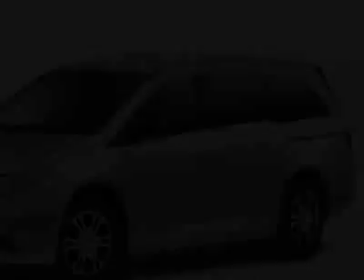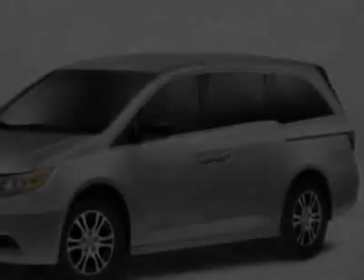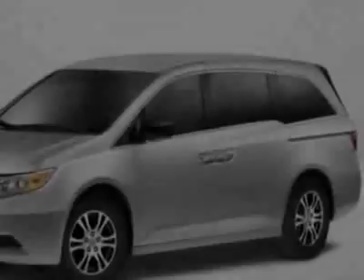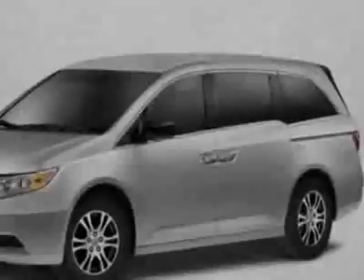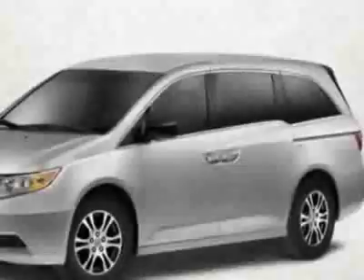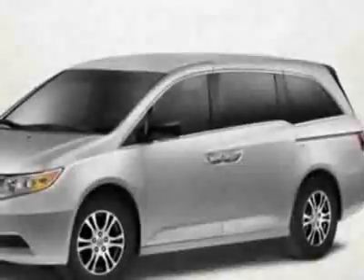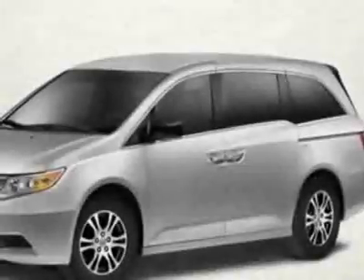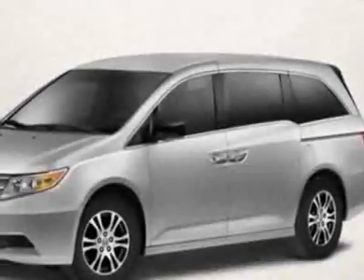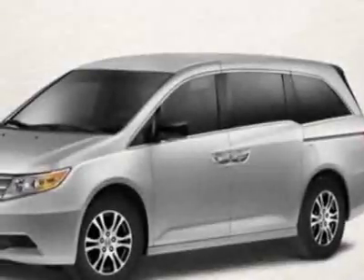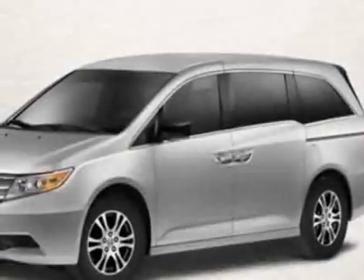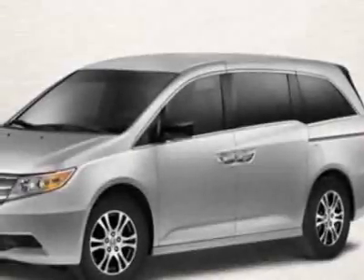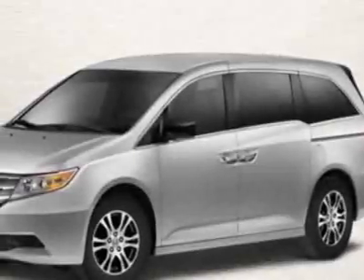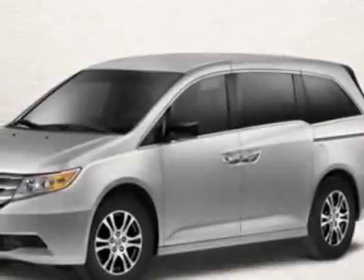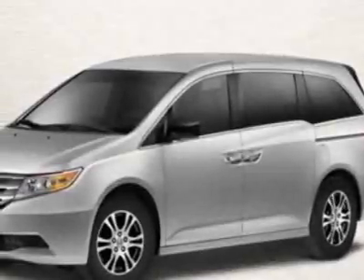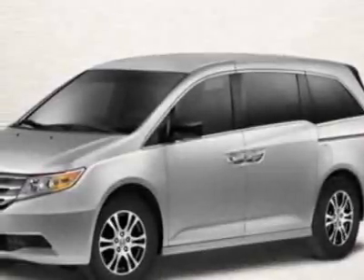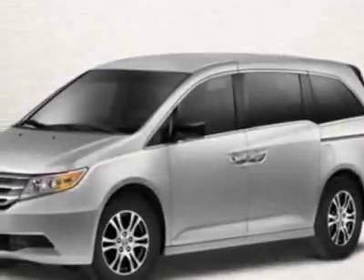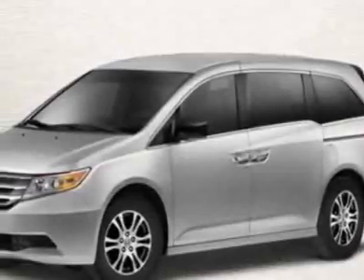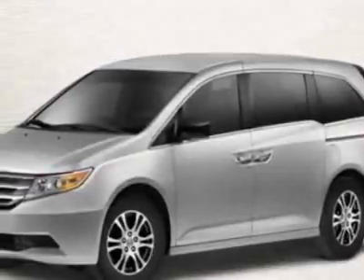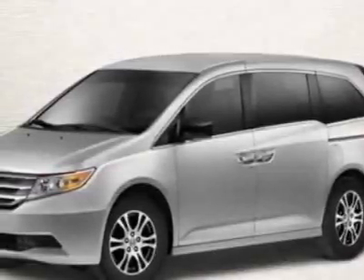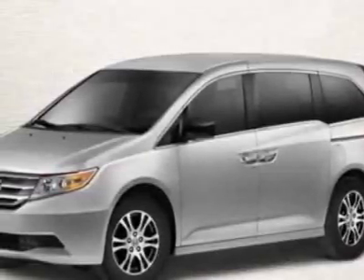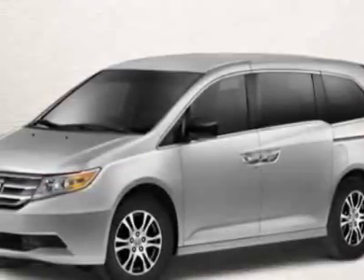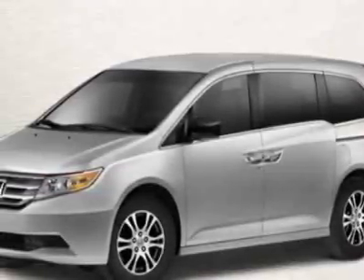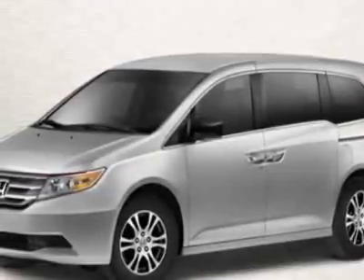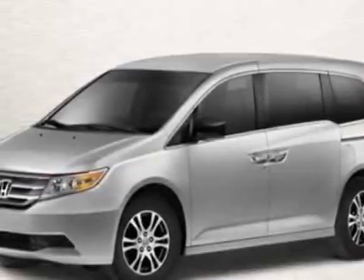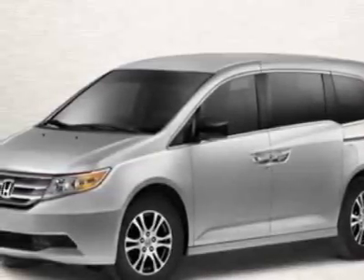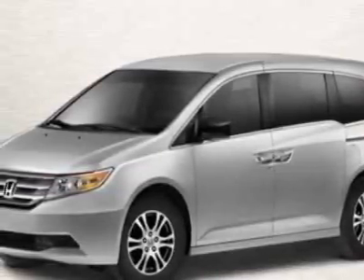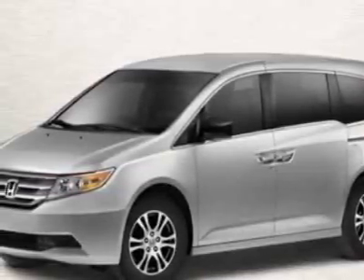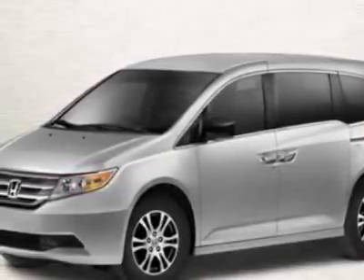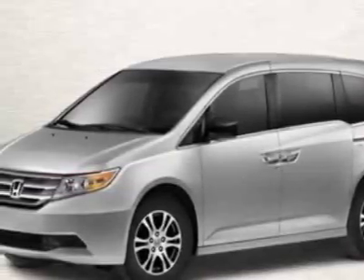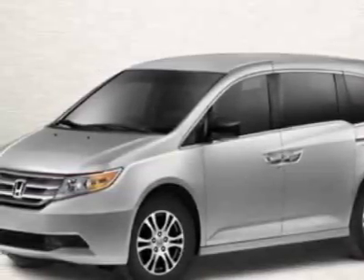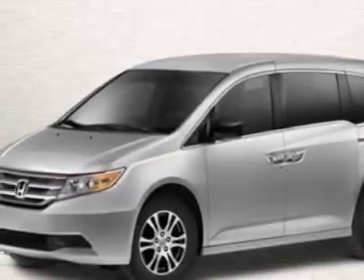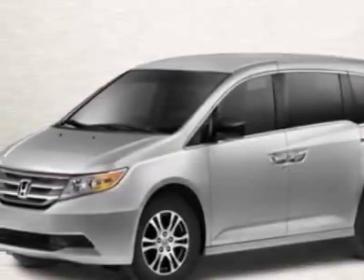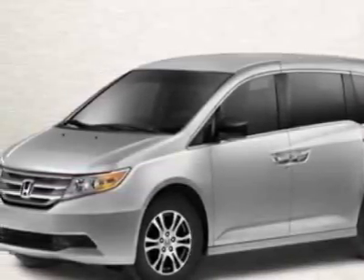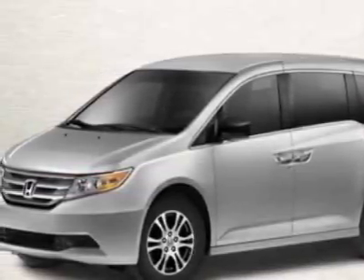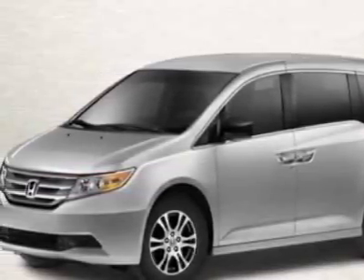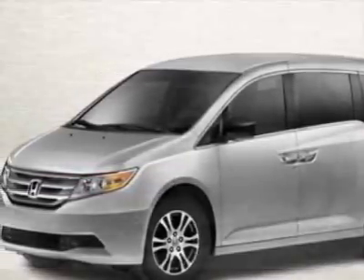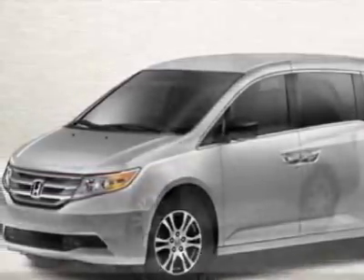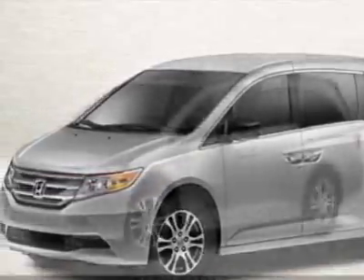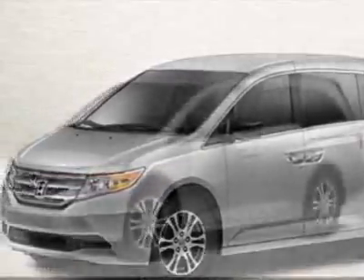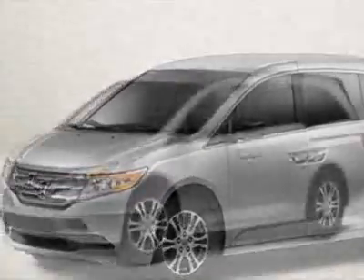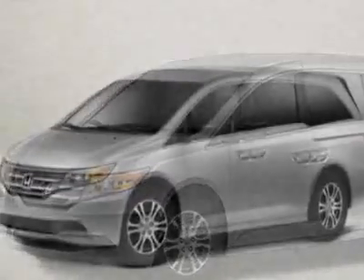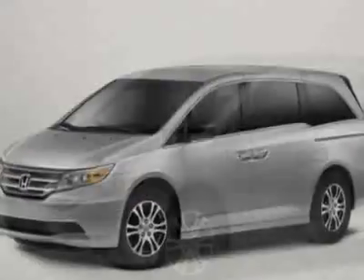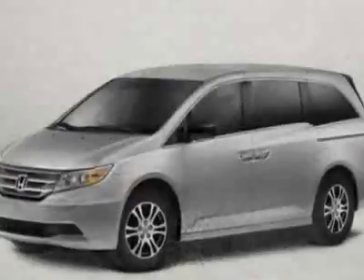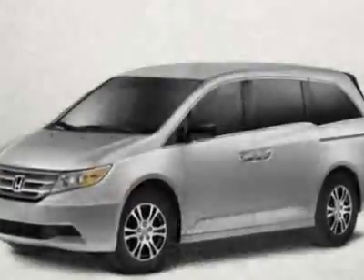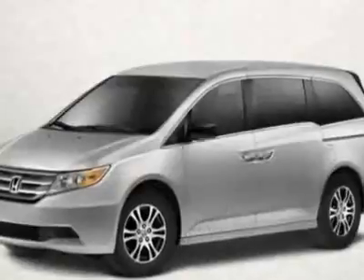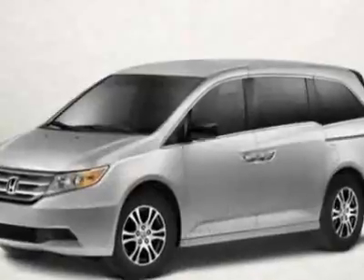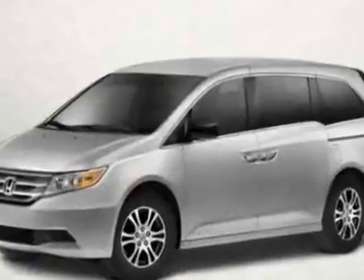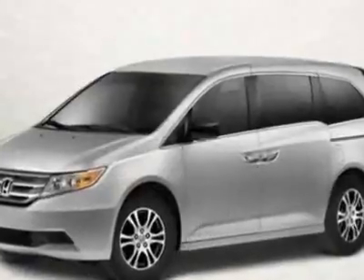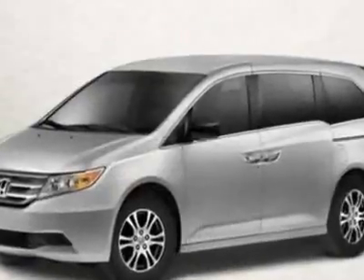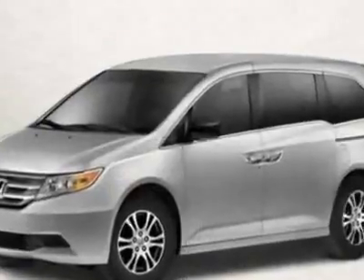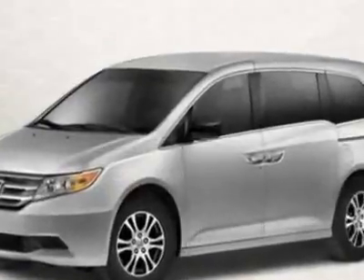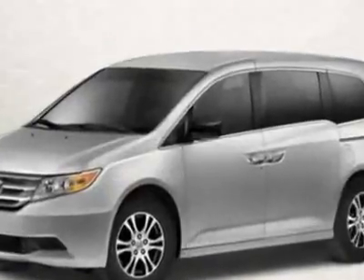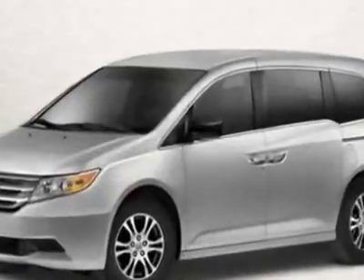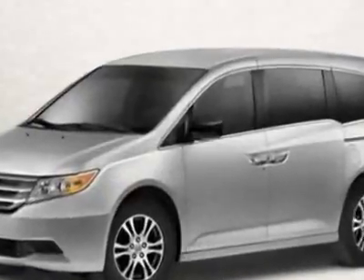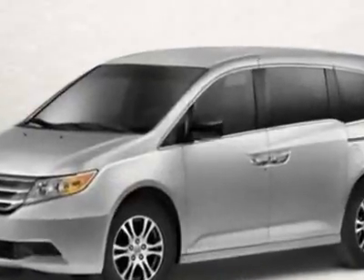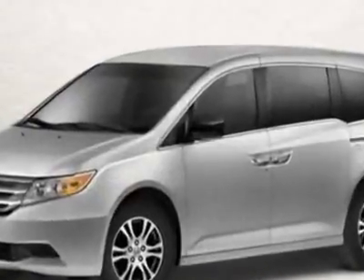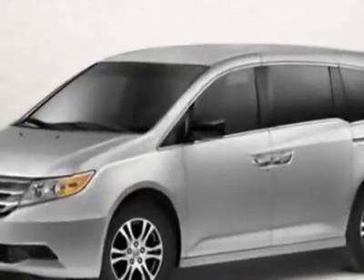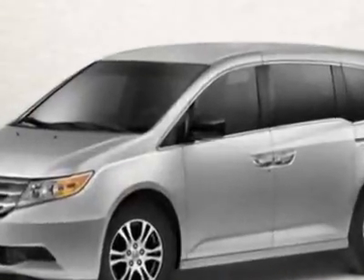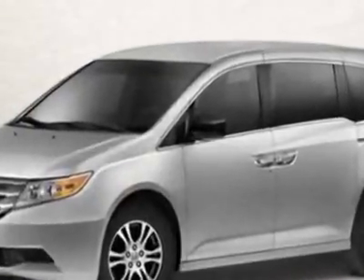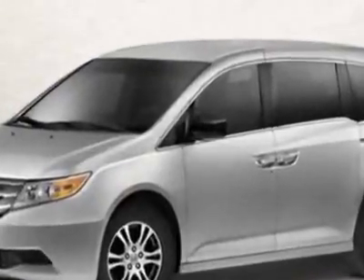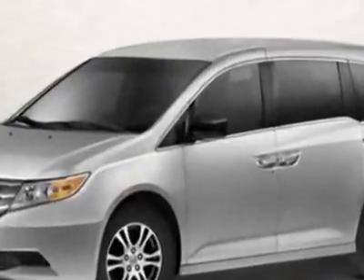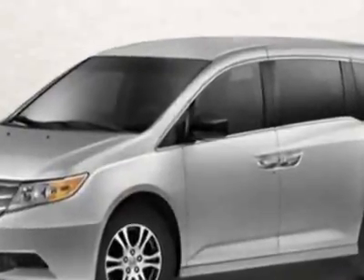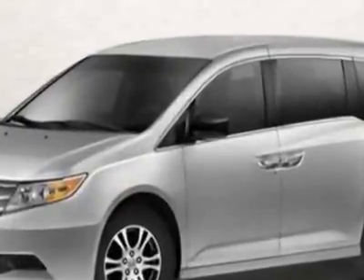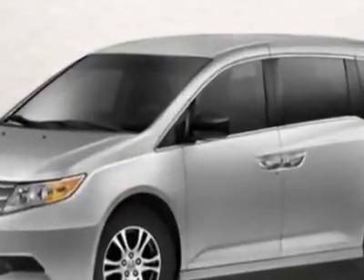Look at this new 2011 Honda Odyssey. For your protection, this vehicle has a full factory warranty.